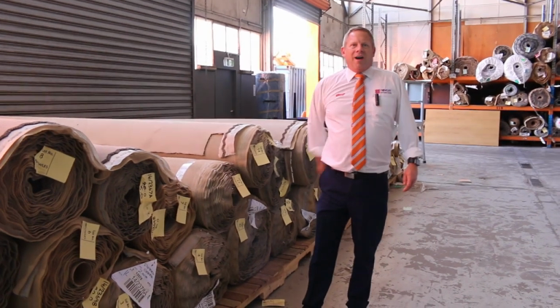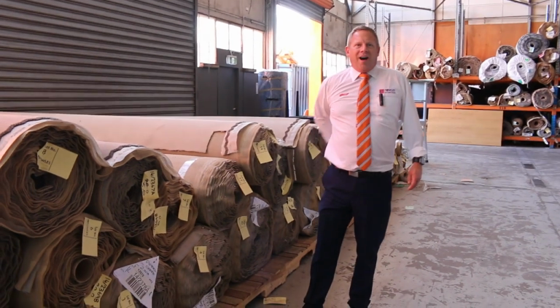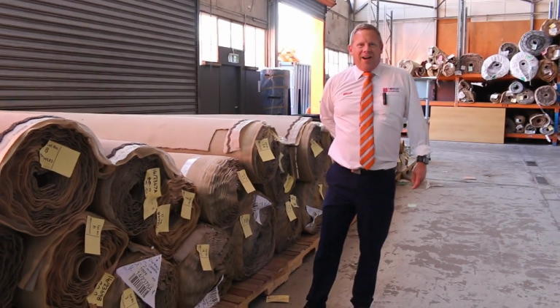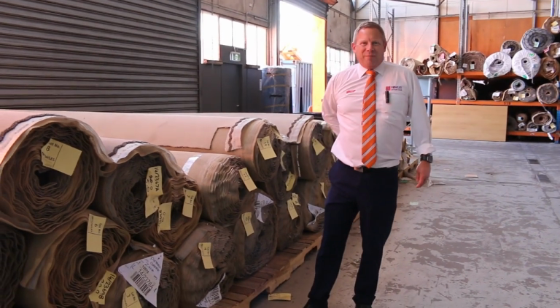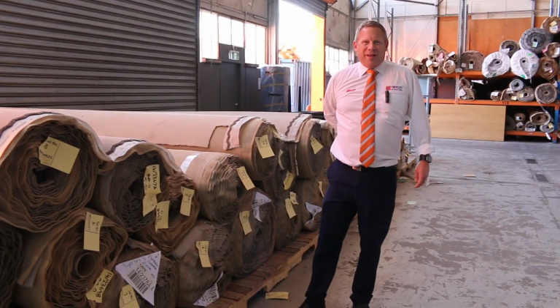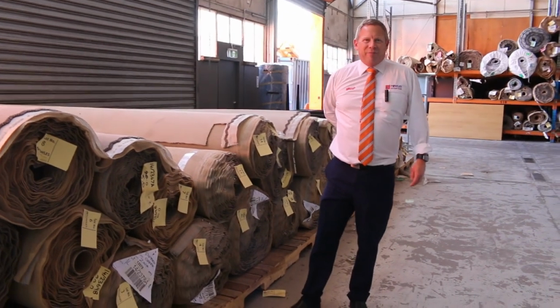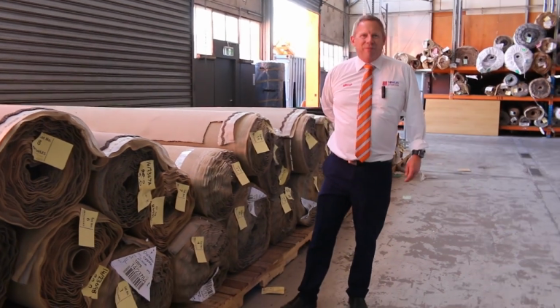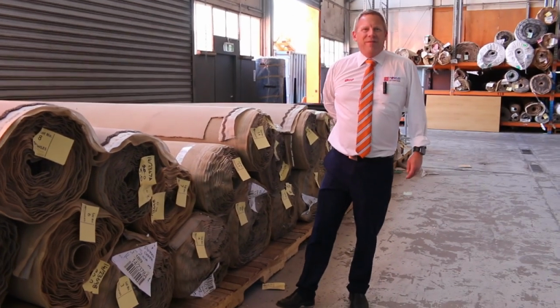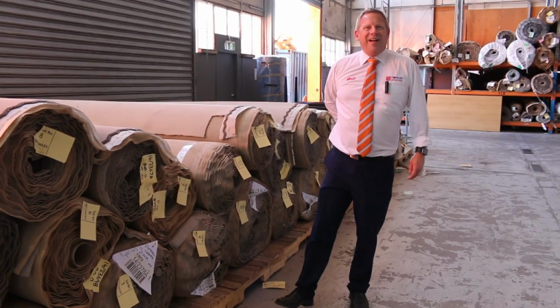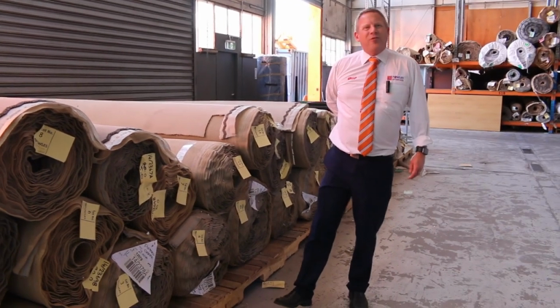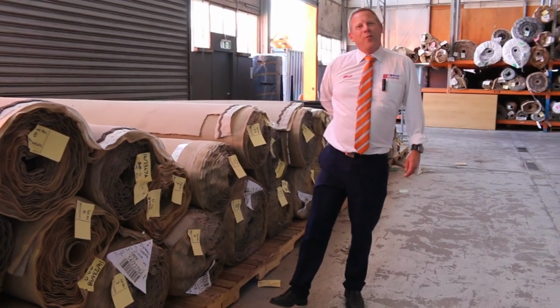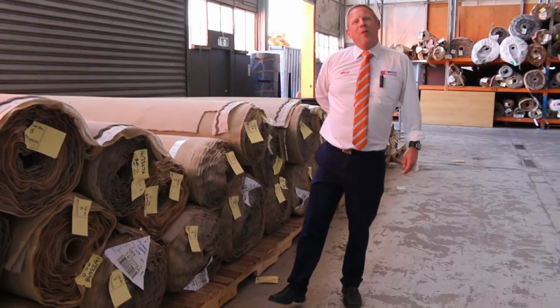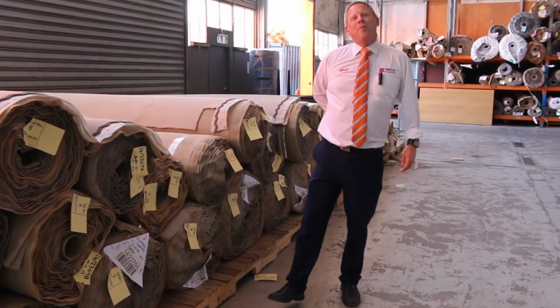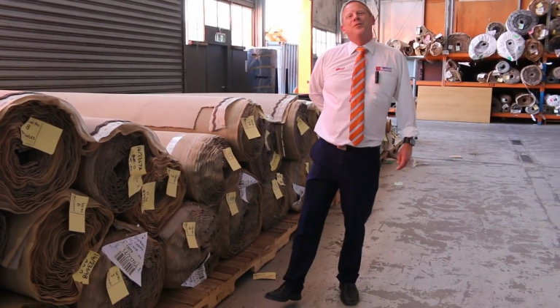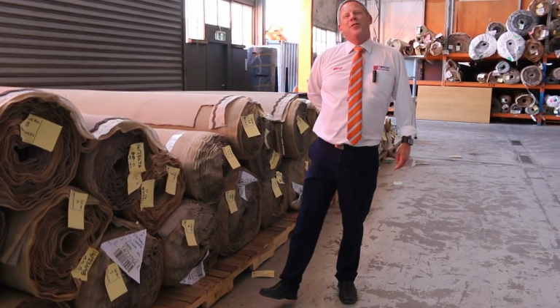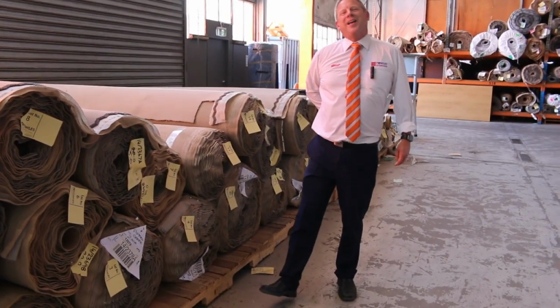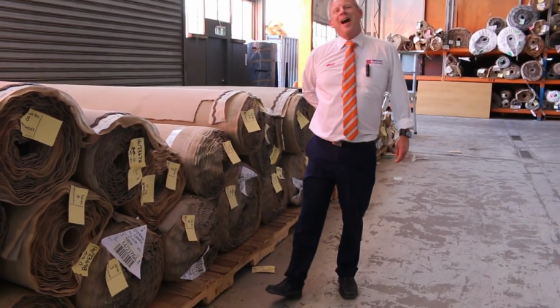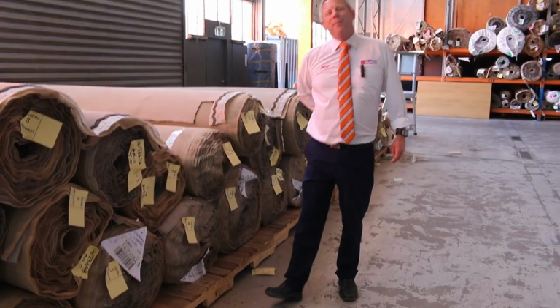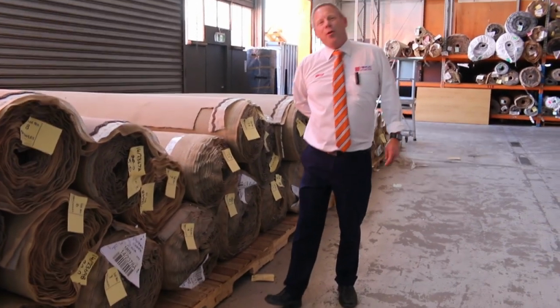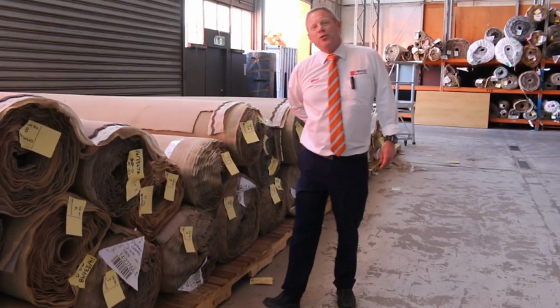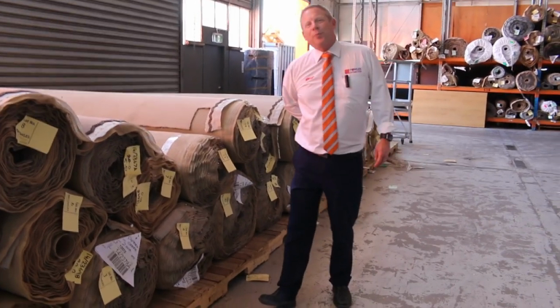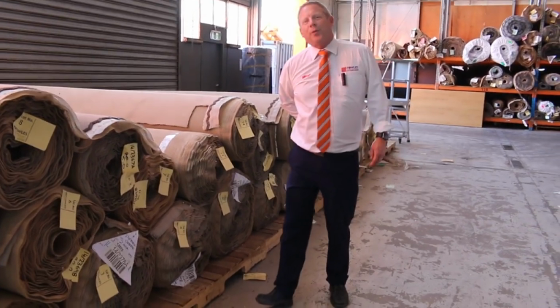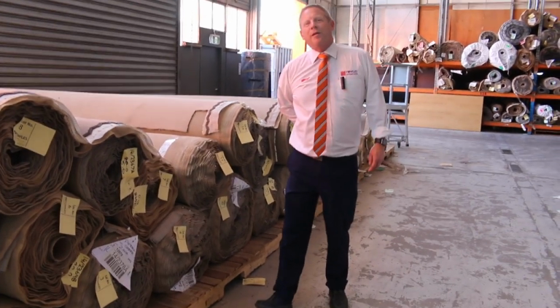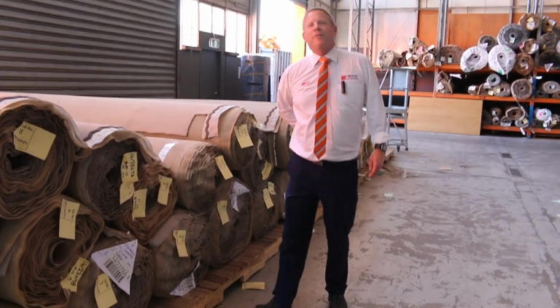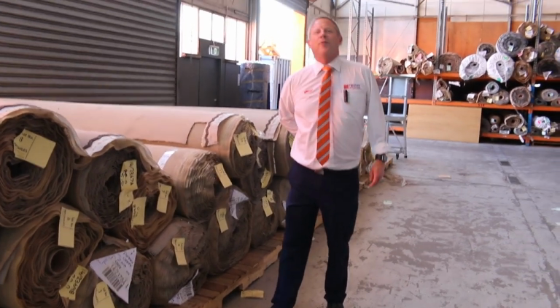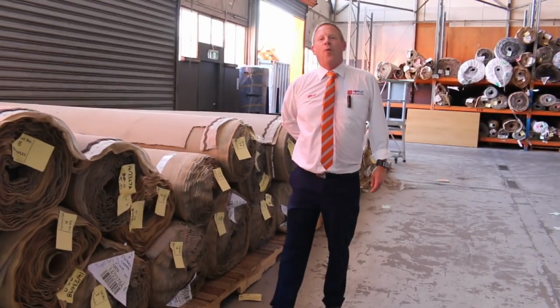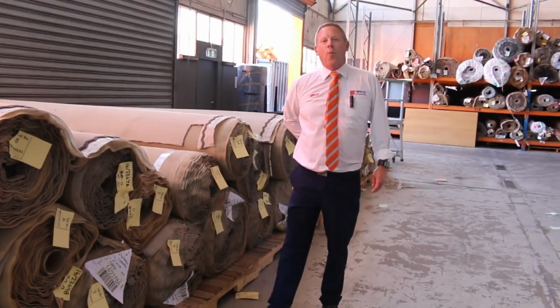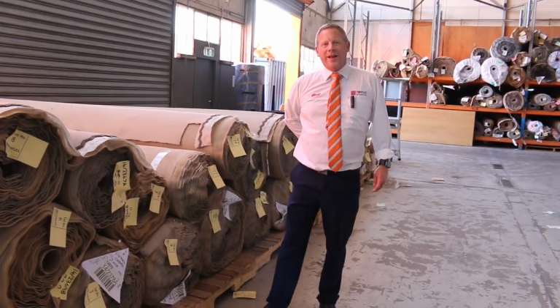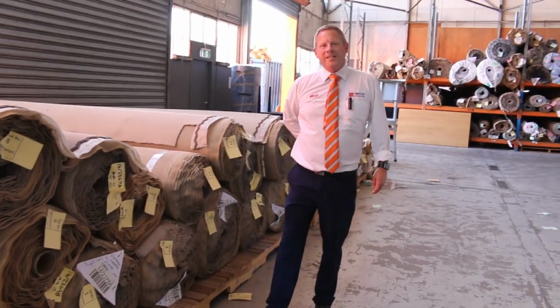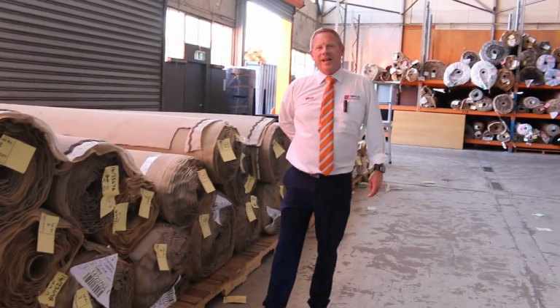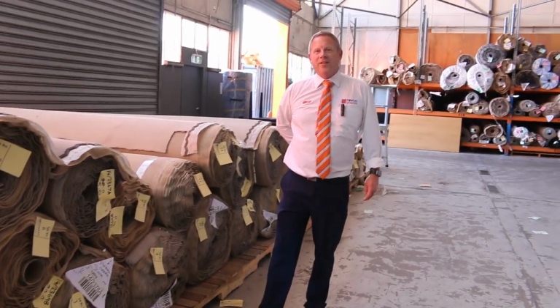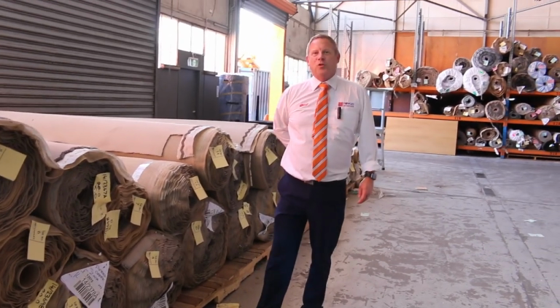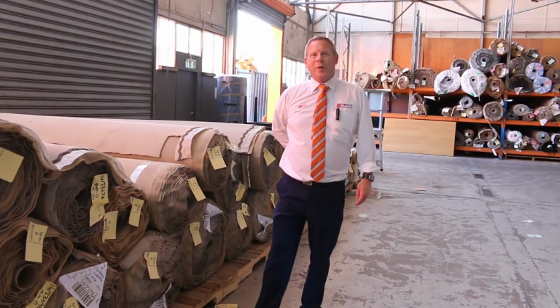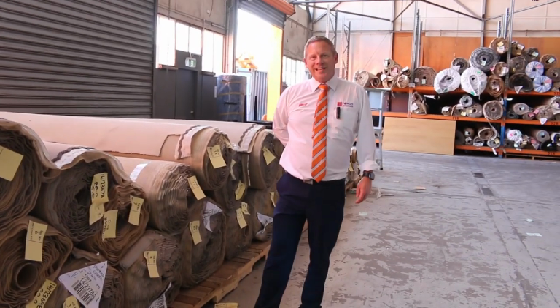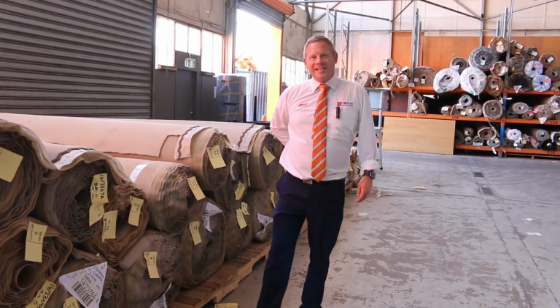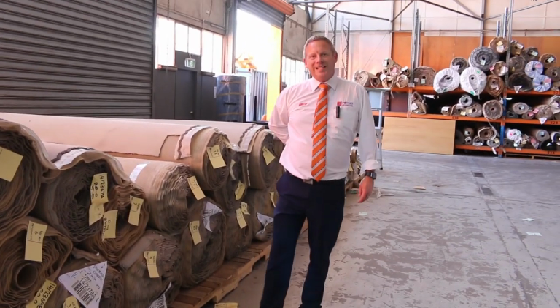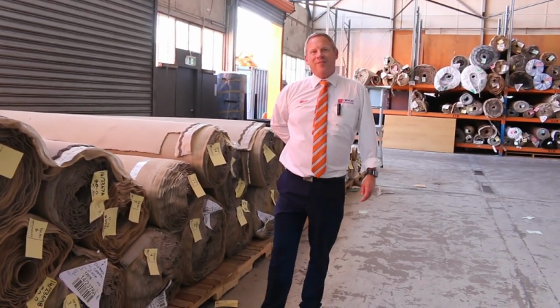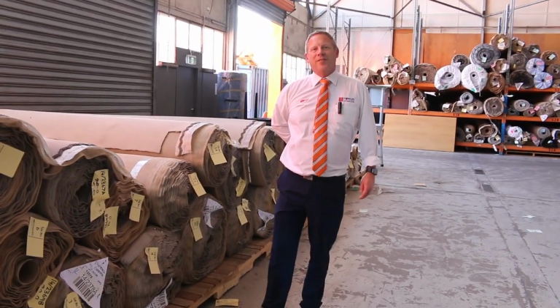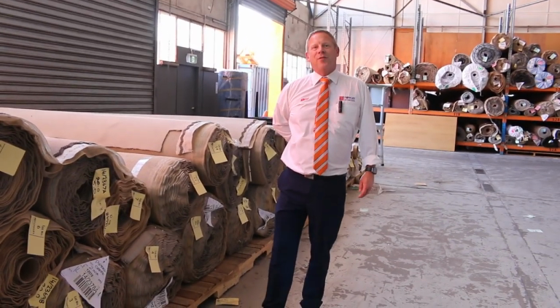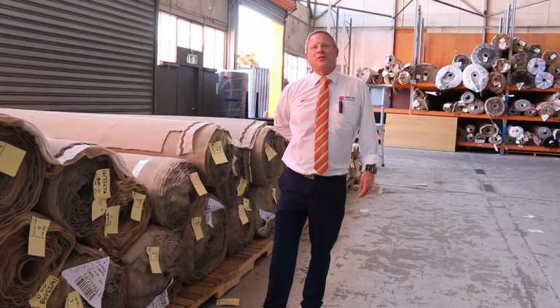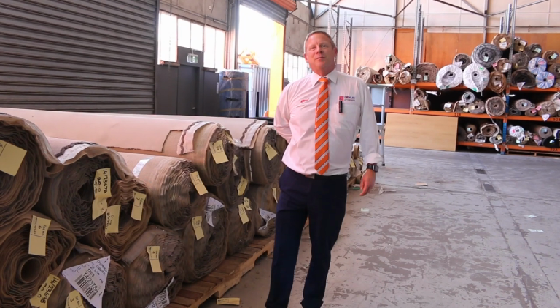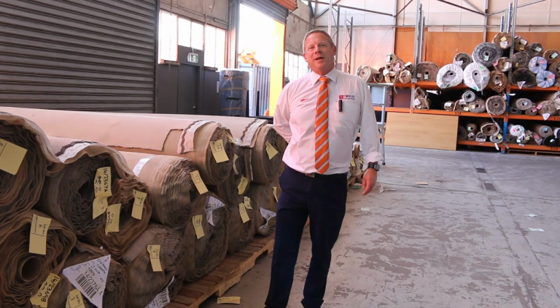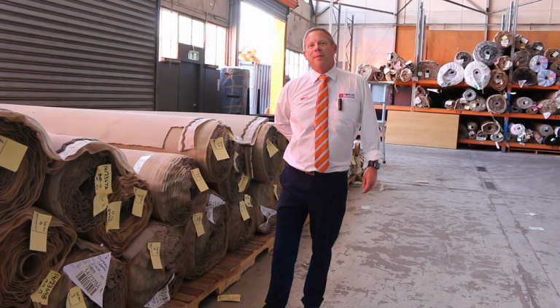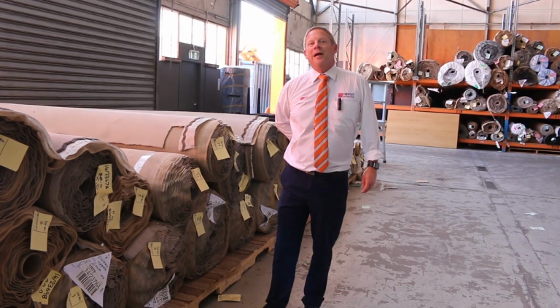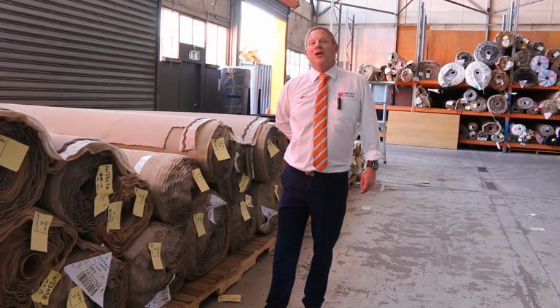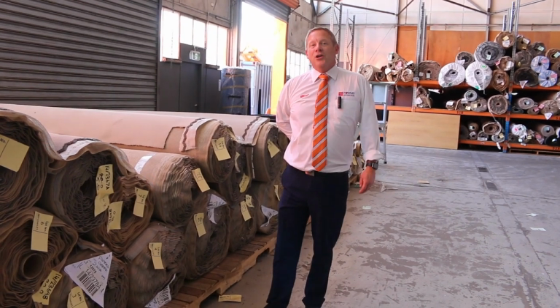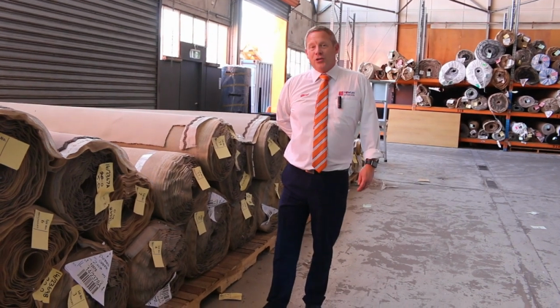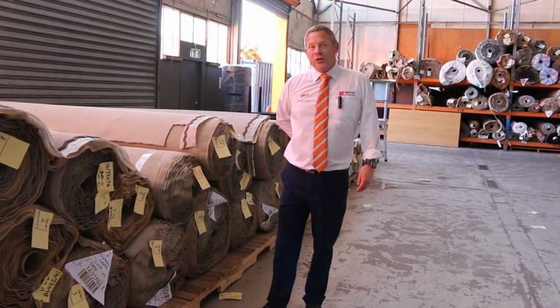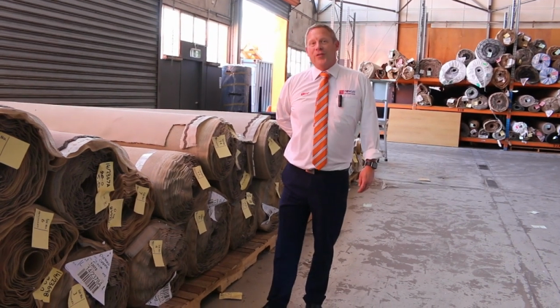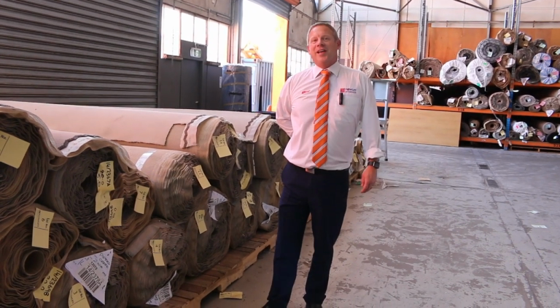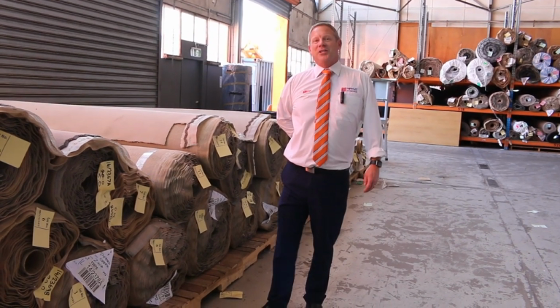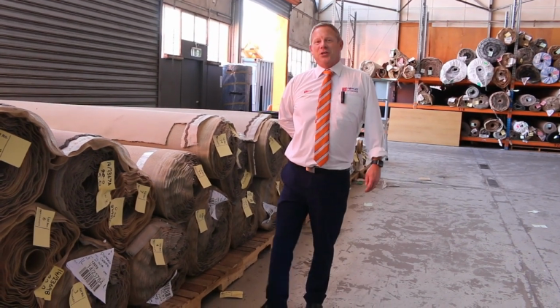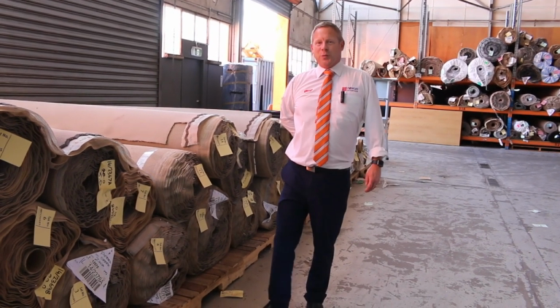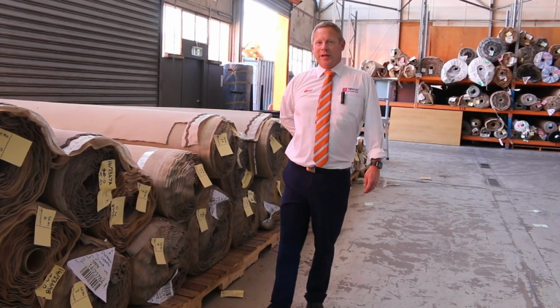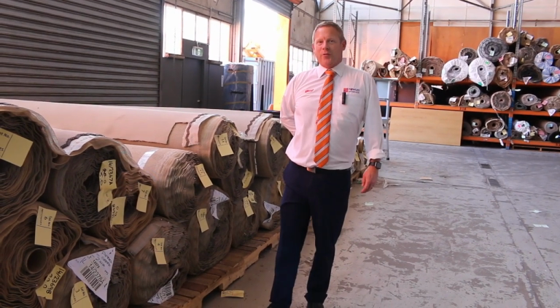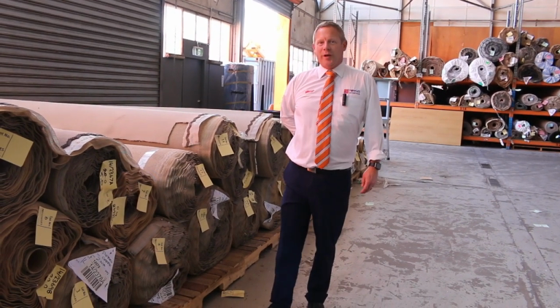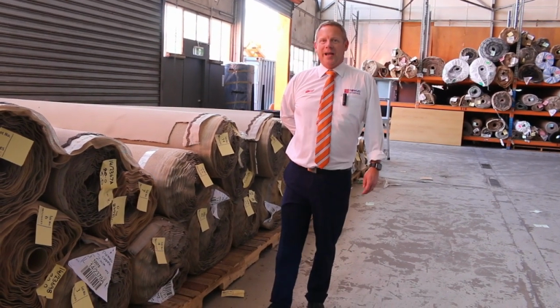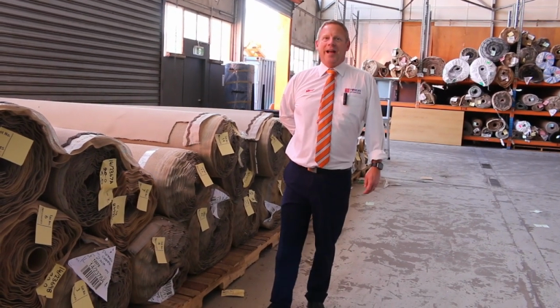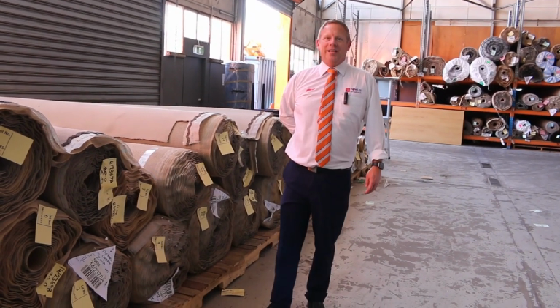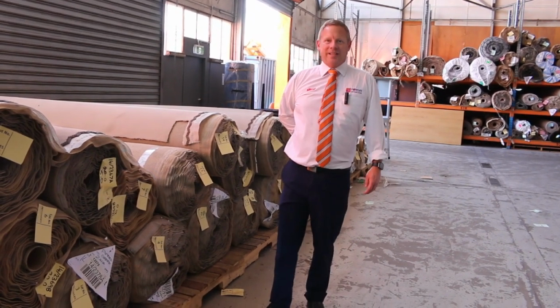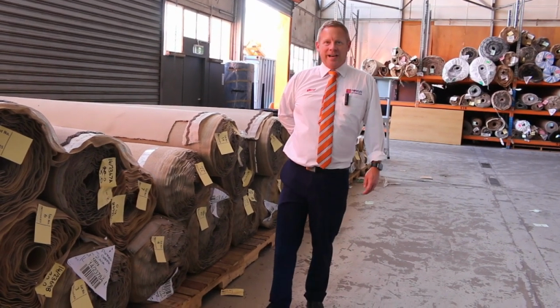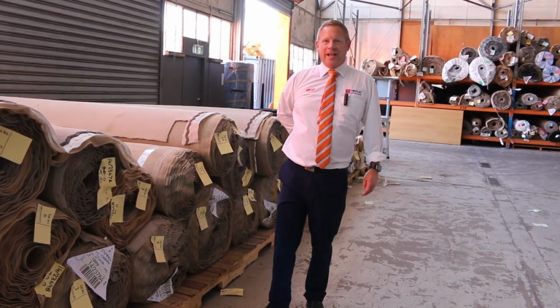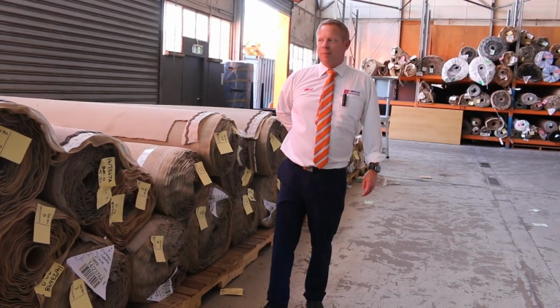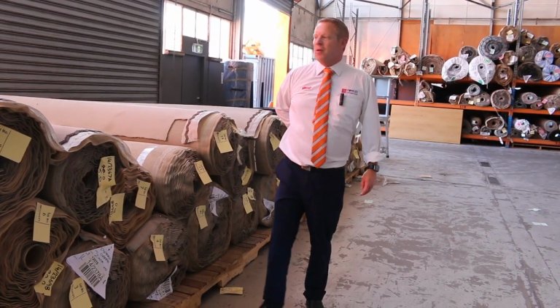Hi, I'm Liam from Fowles and welcome to the Carpet Auction Preview for Wednesday the 27th of September 2023 at 10am.